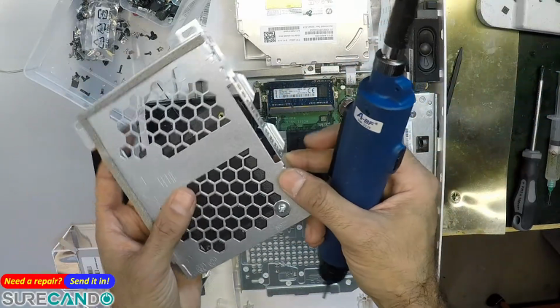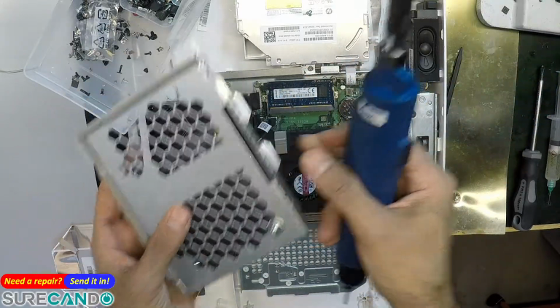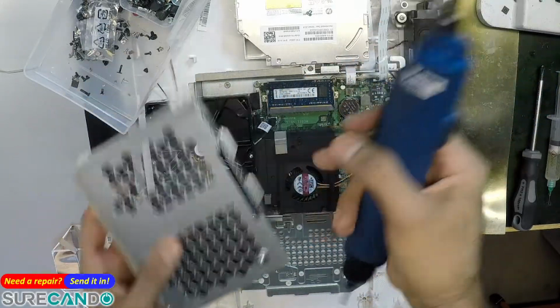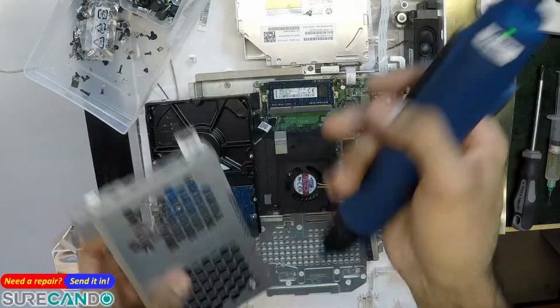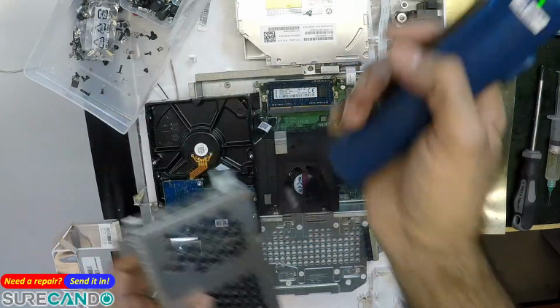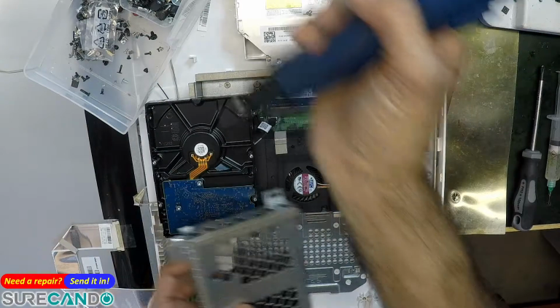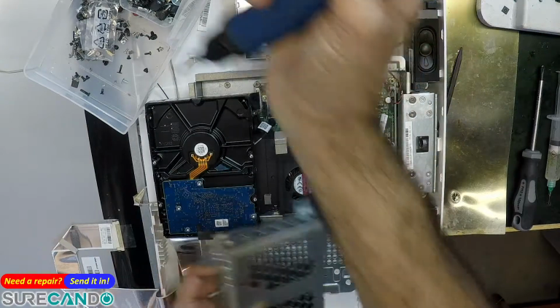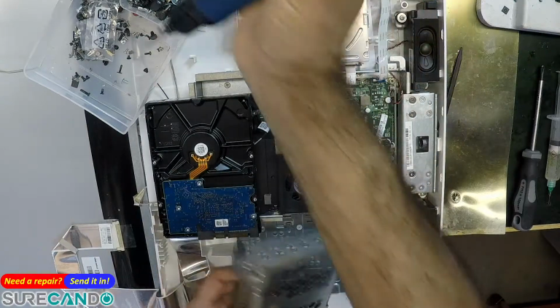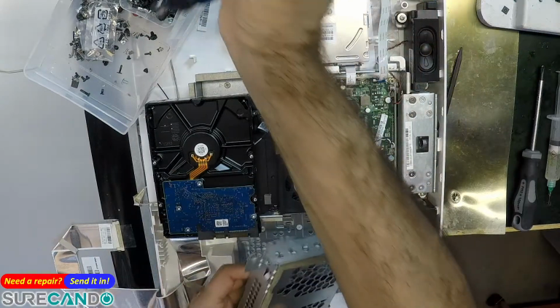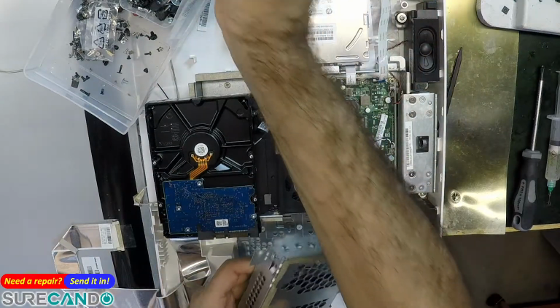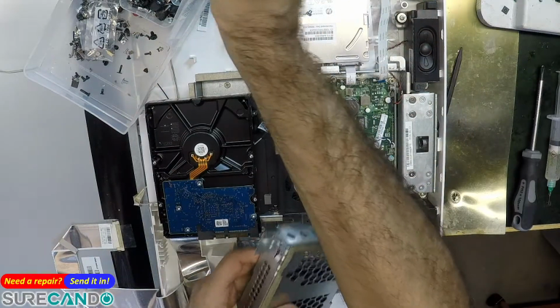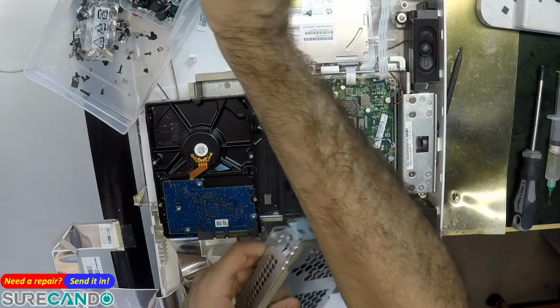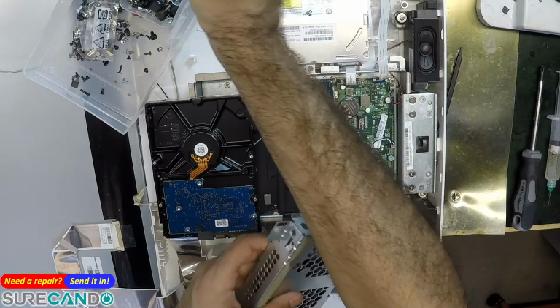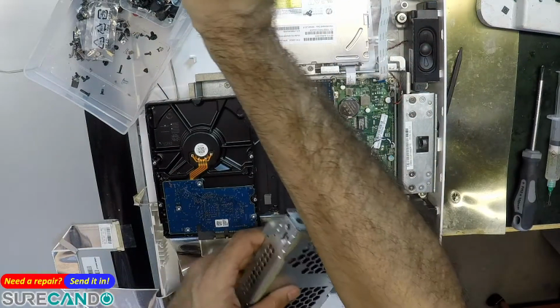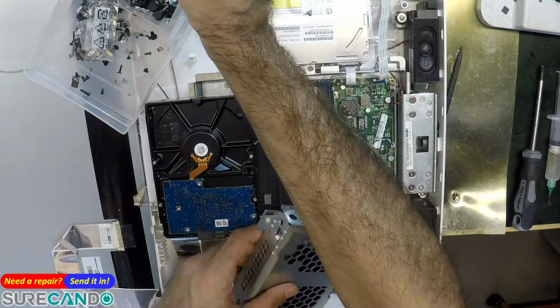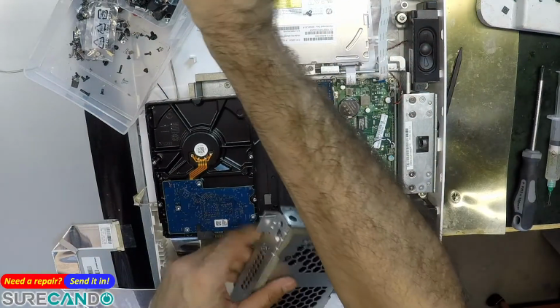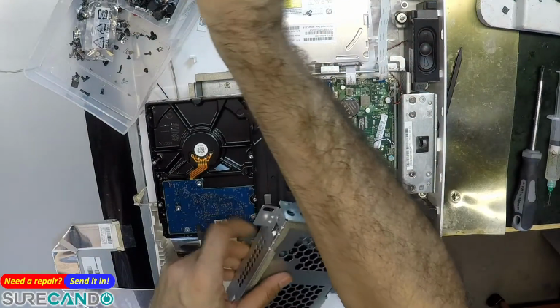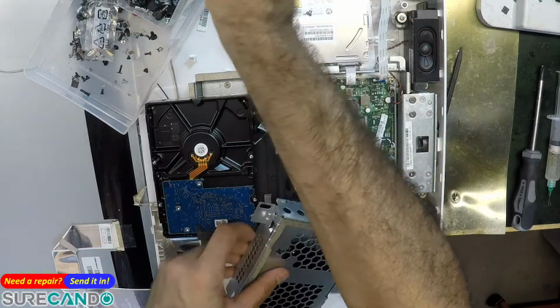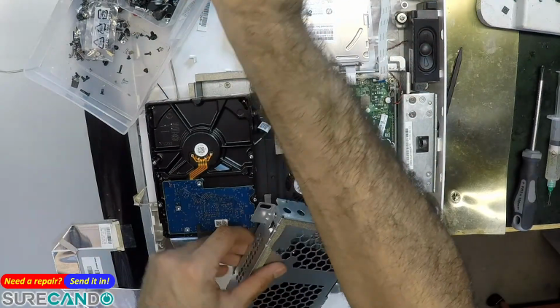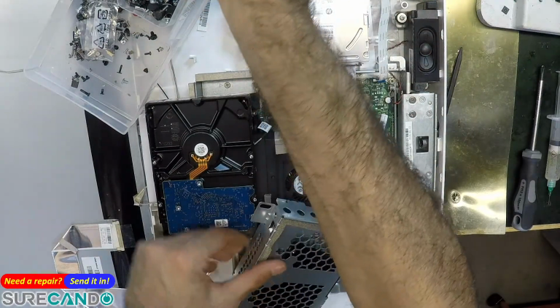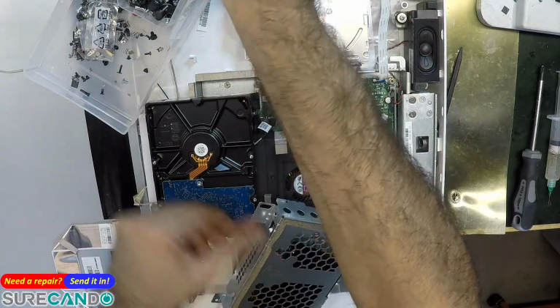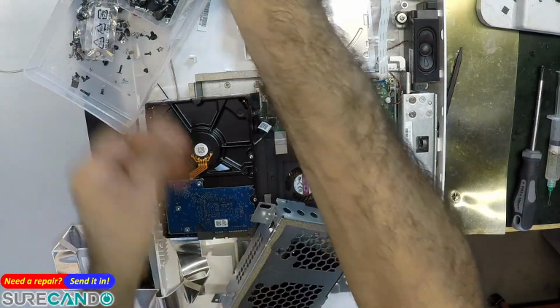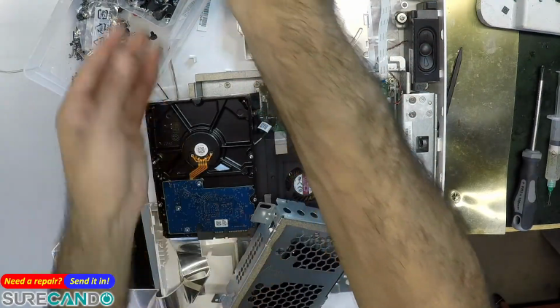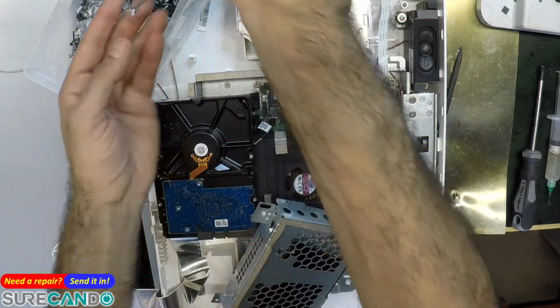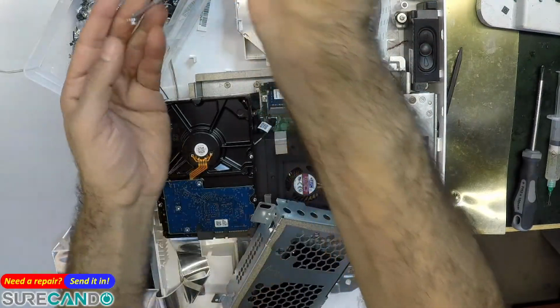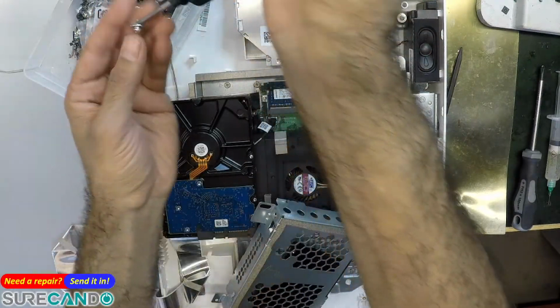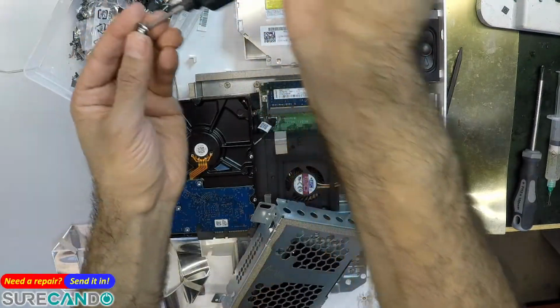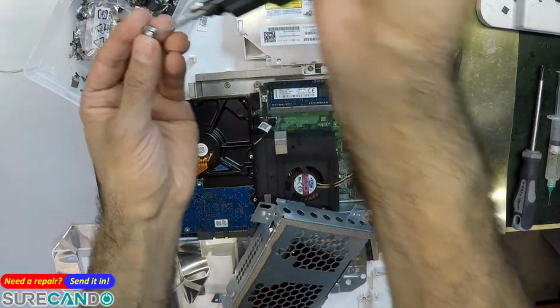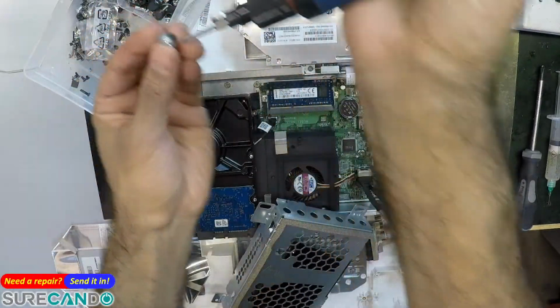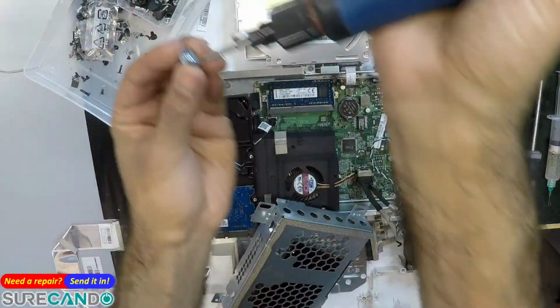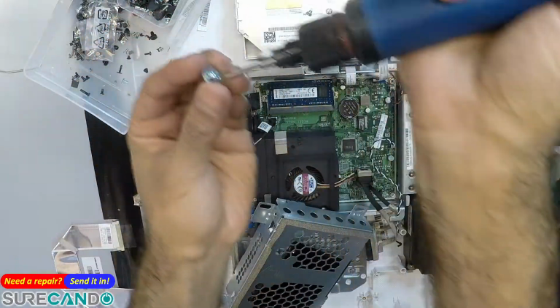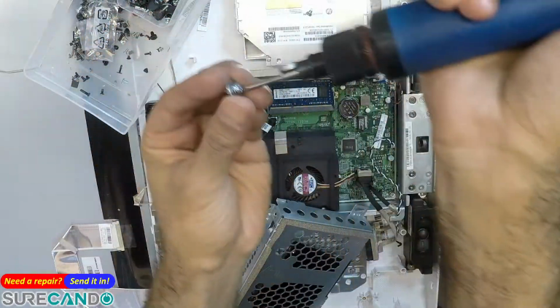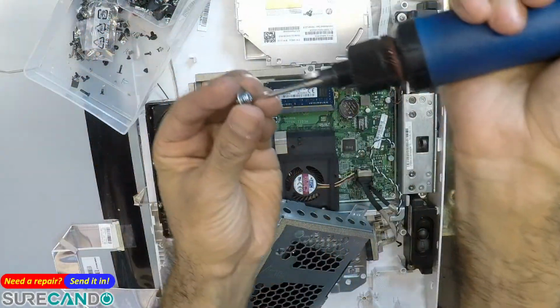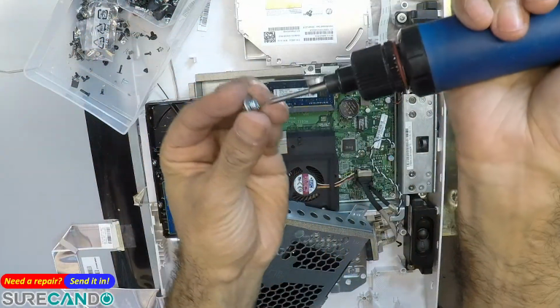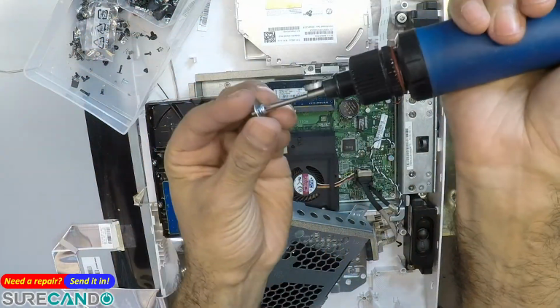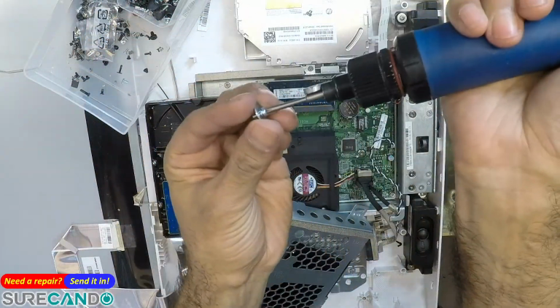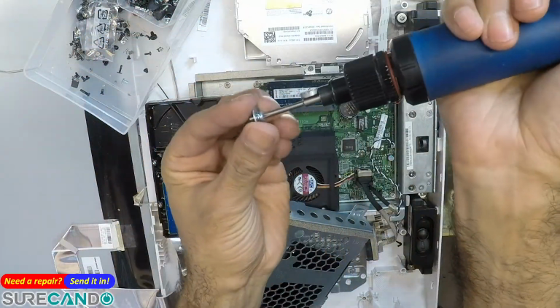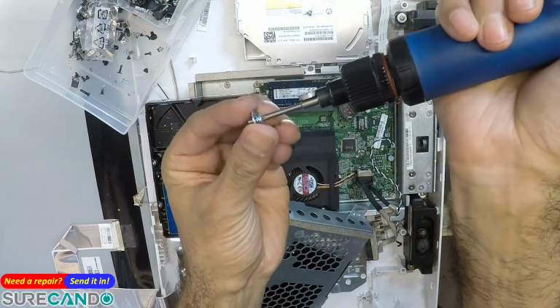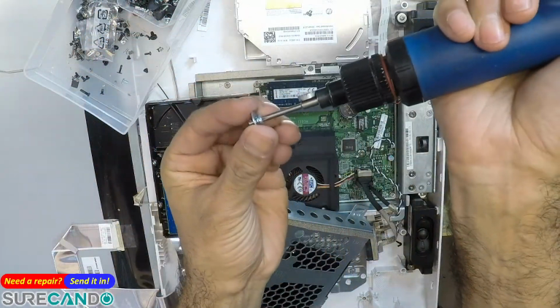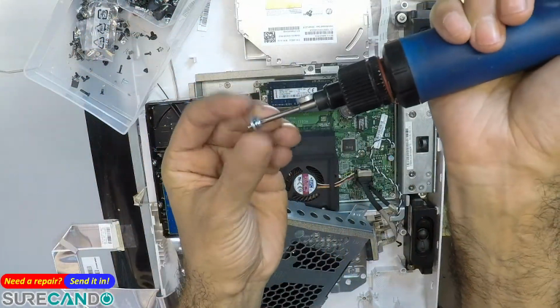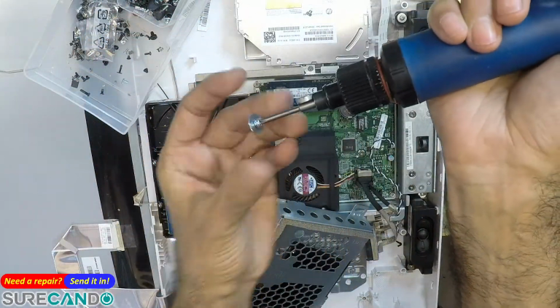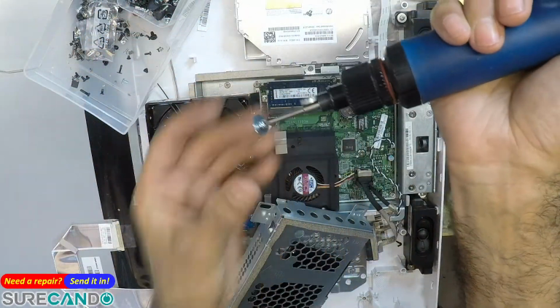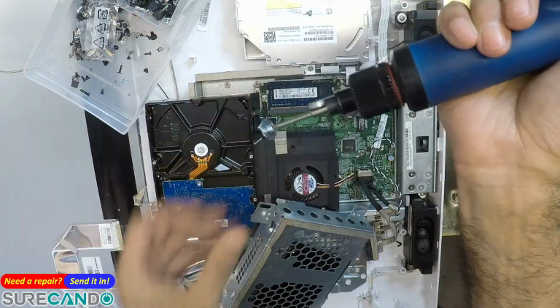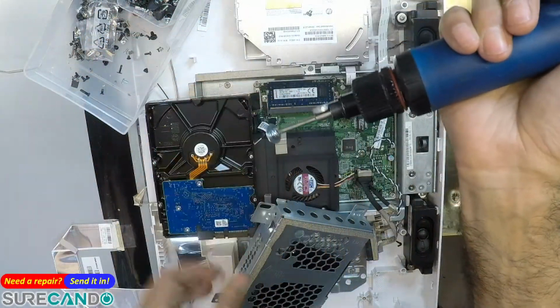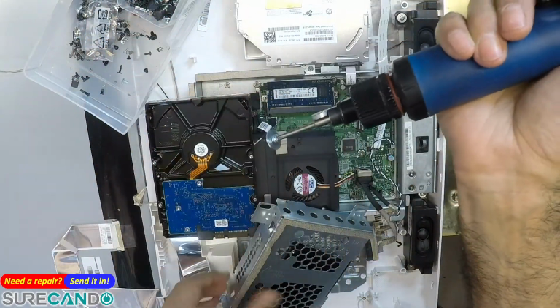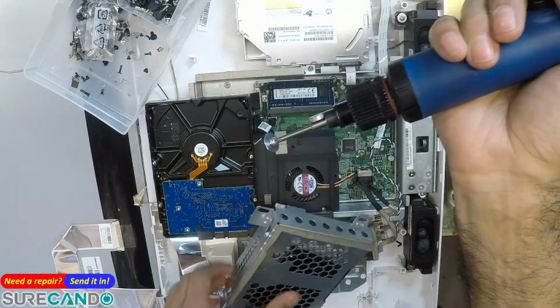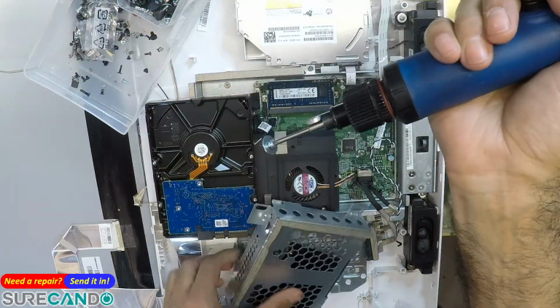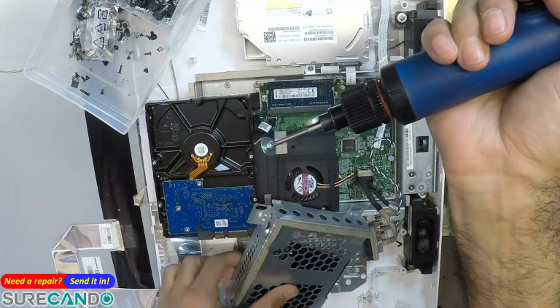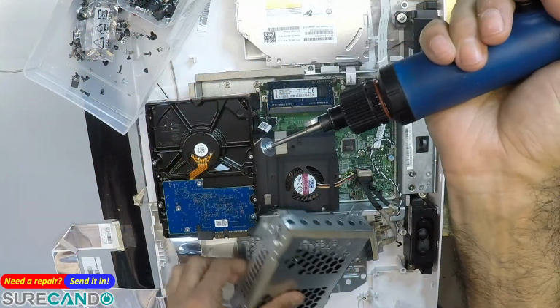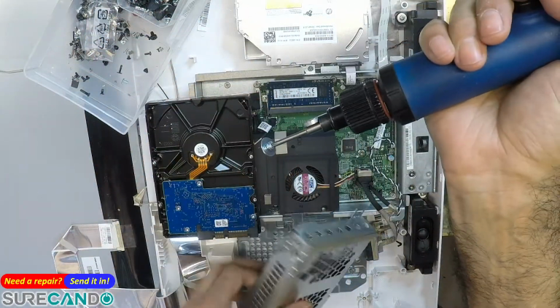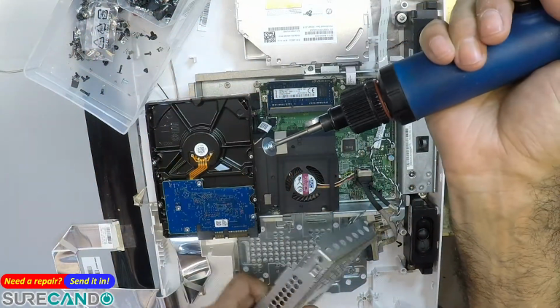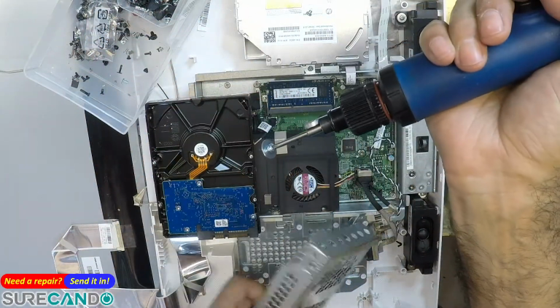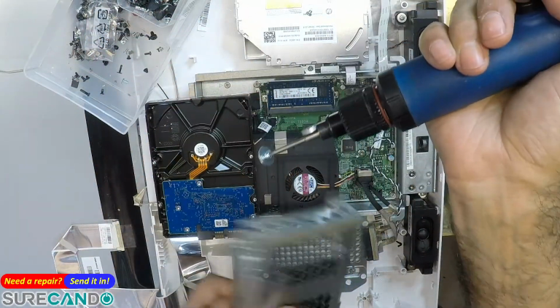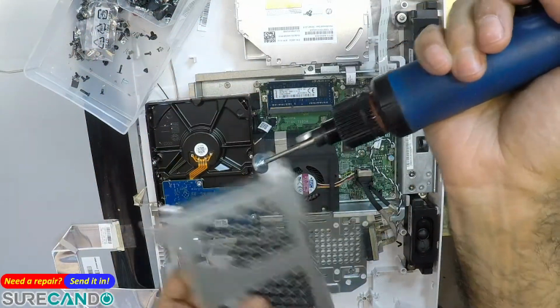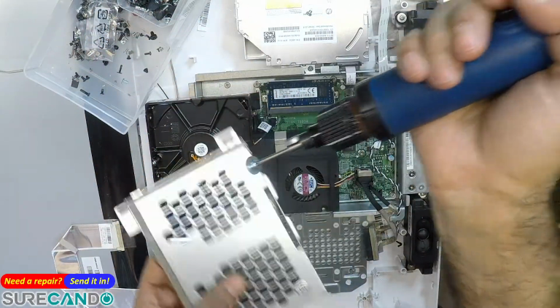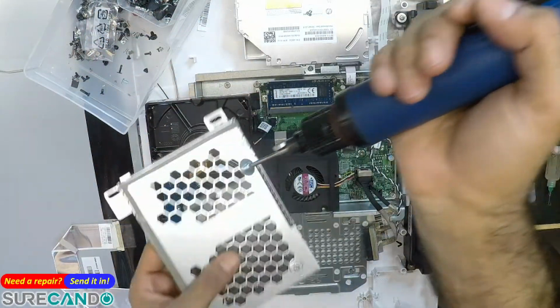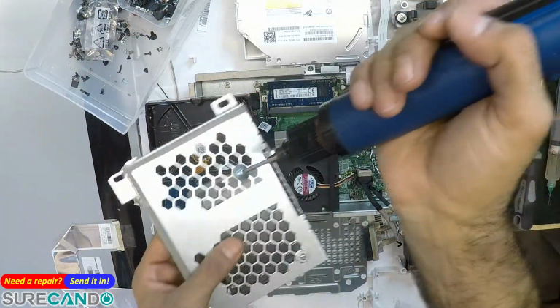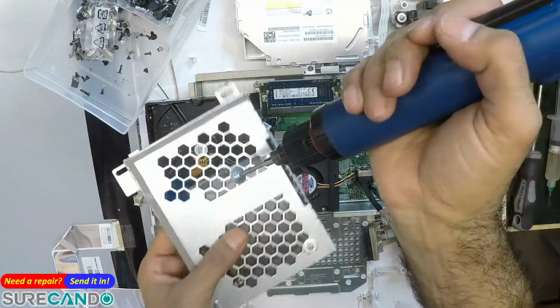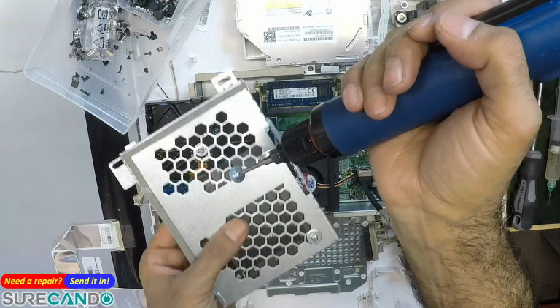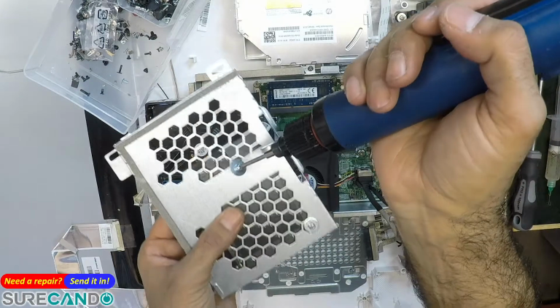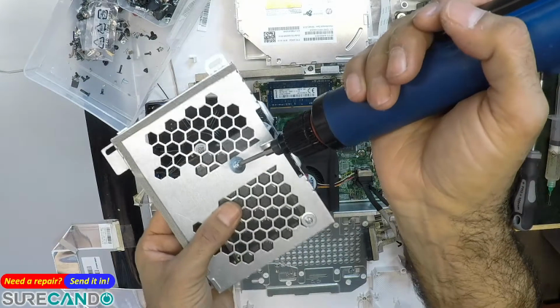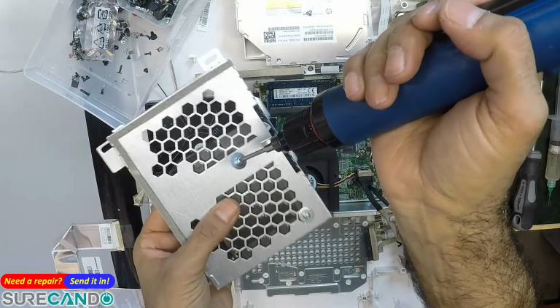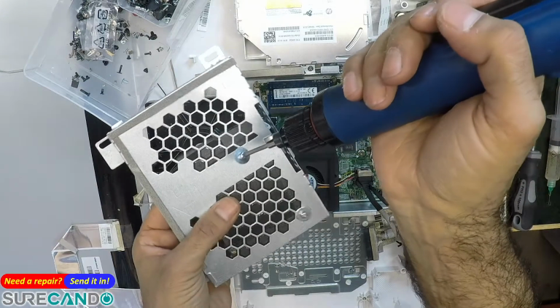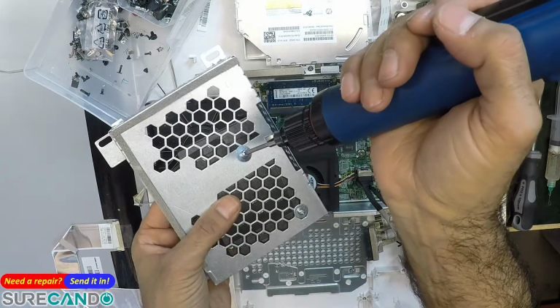Am I lucky or what? These screws are from a TV.